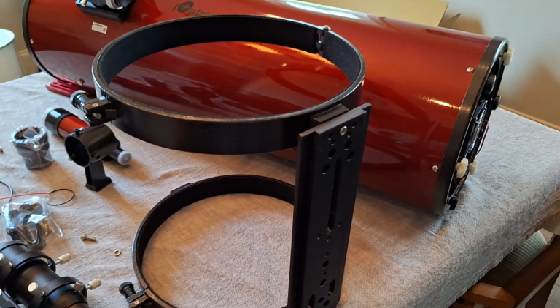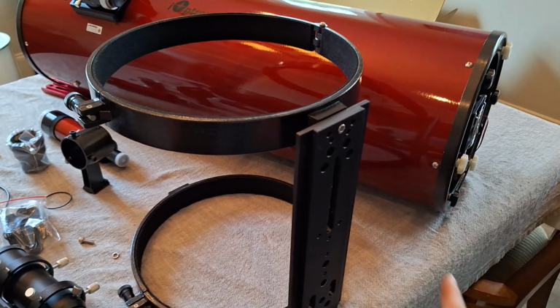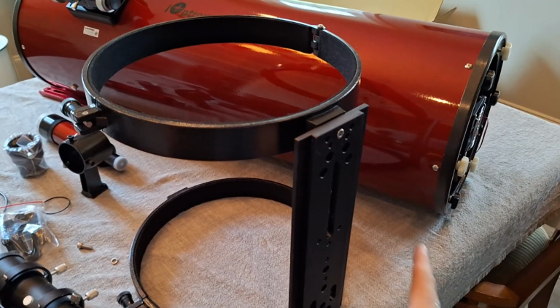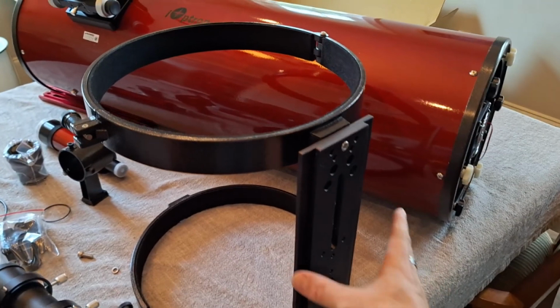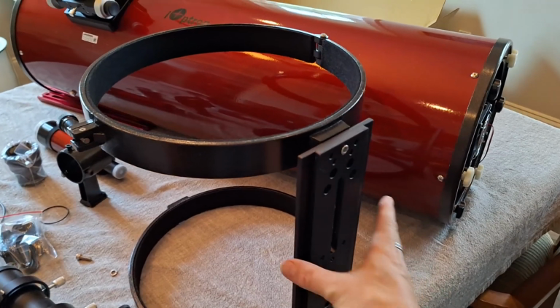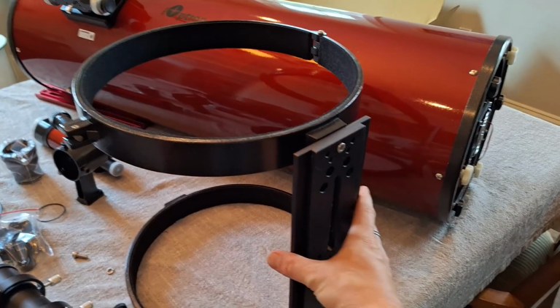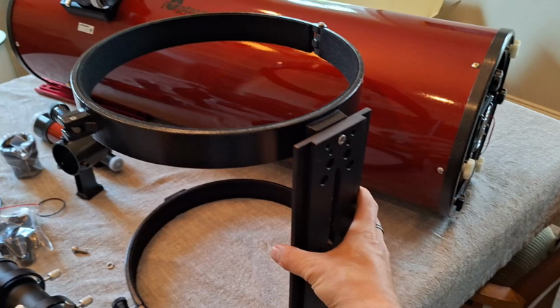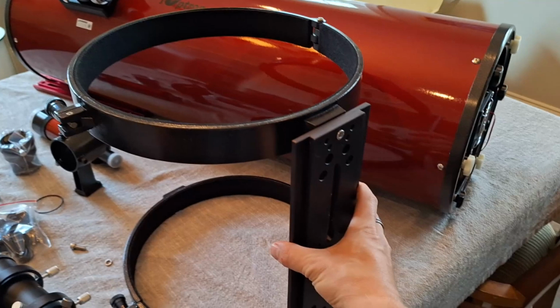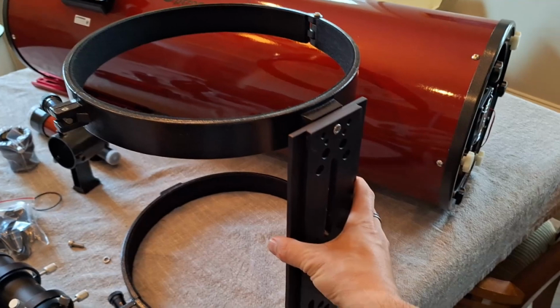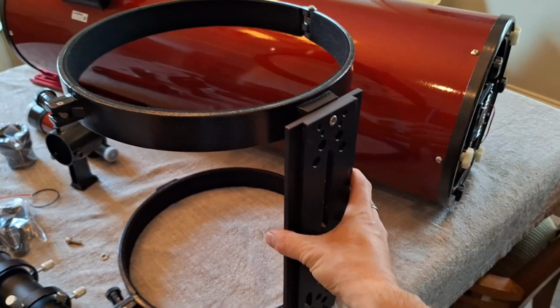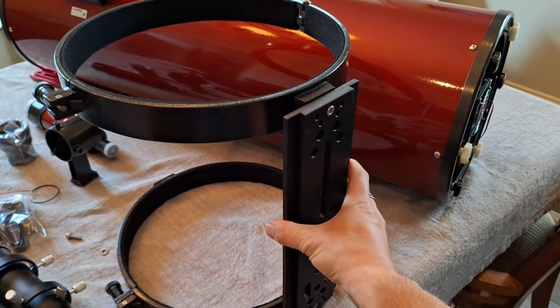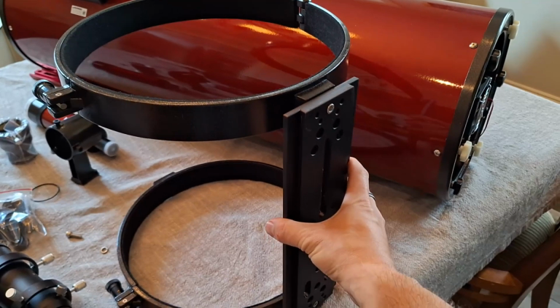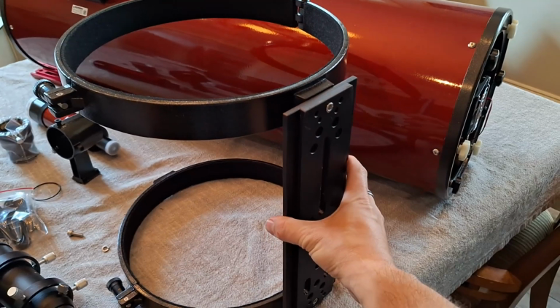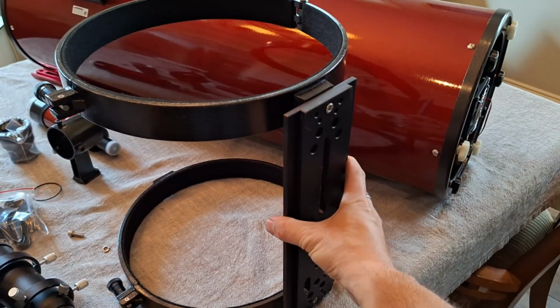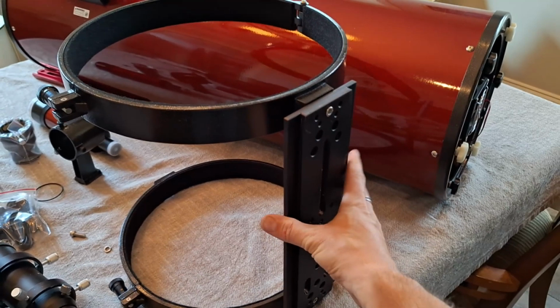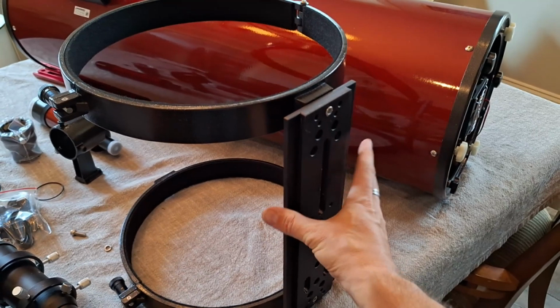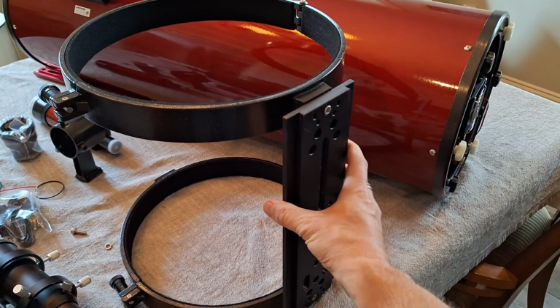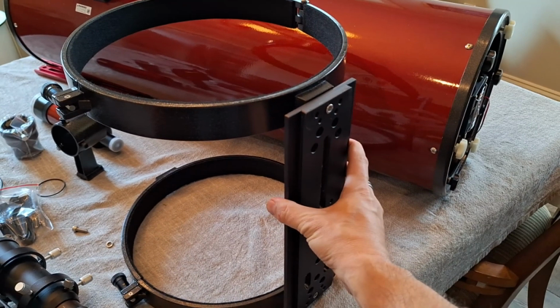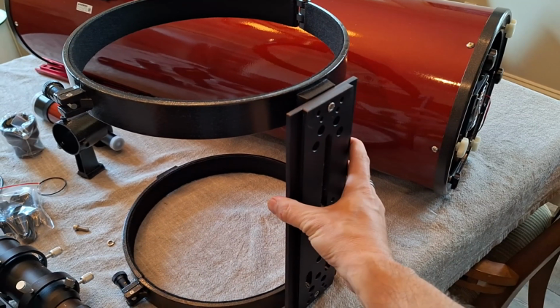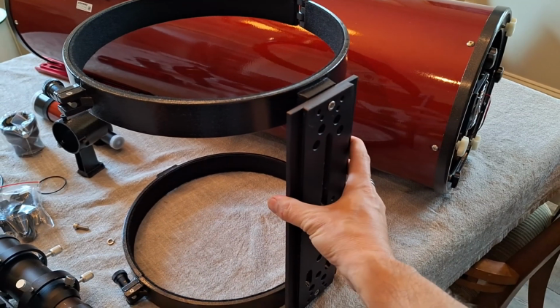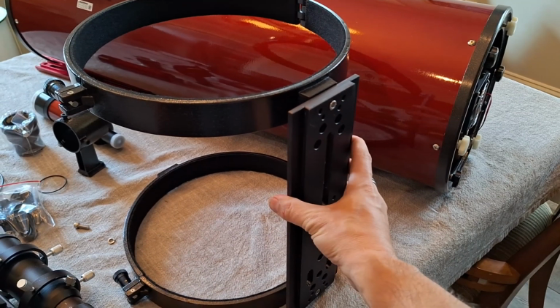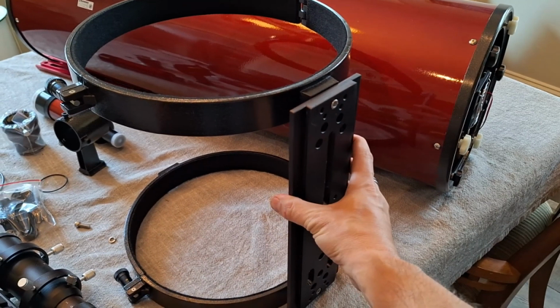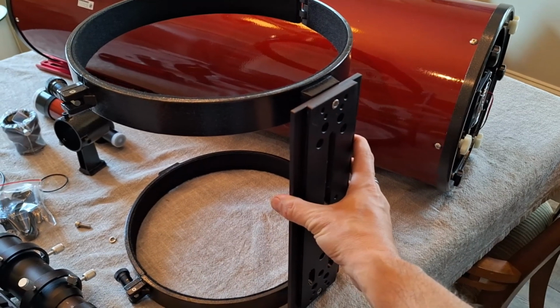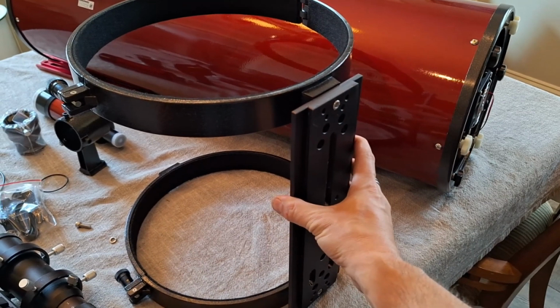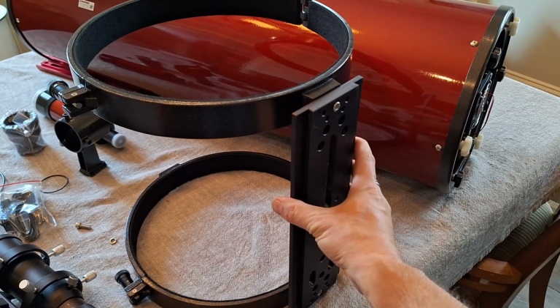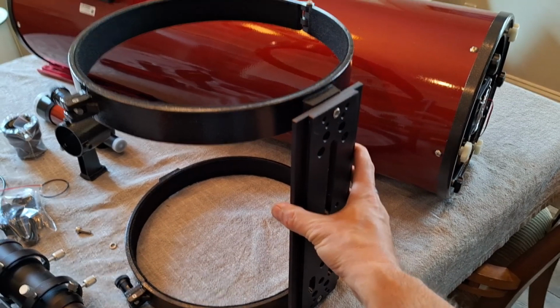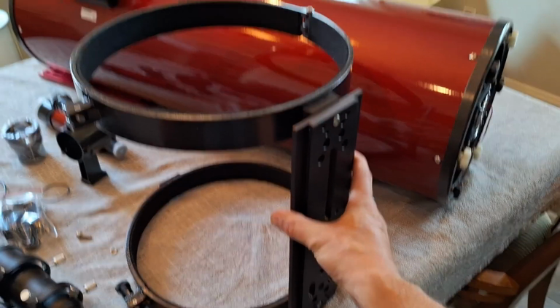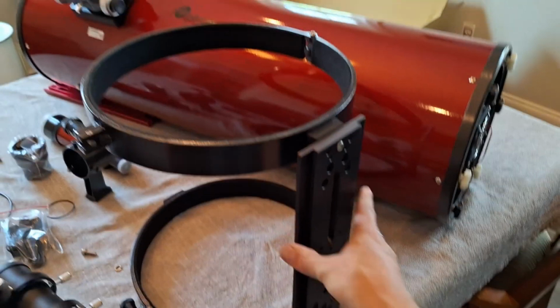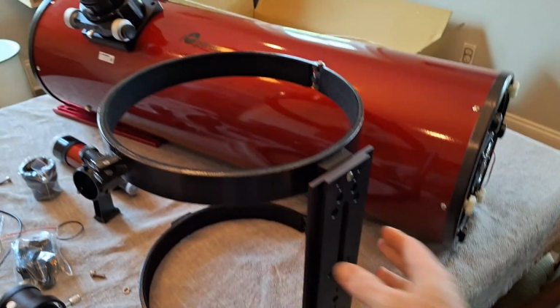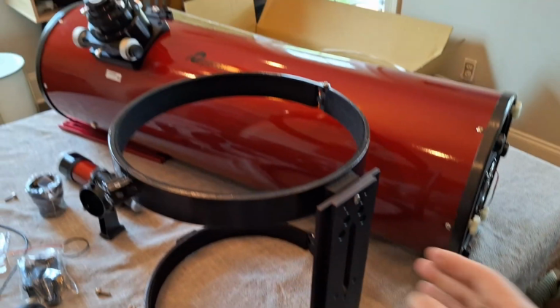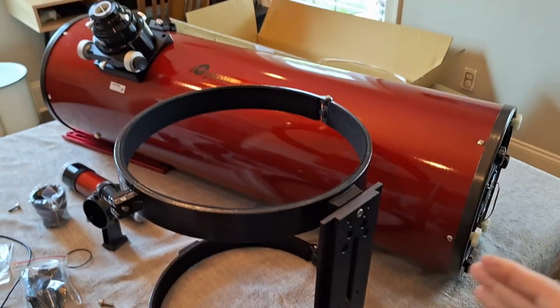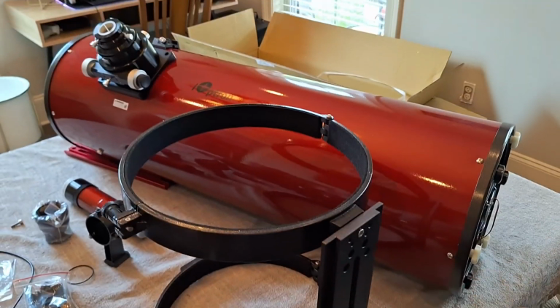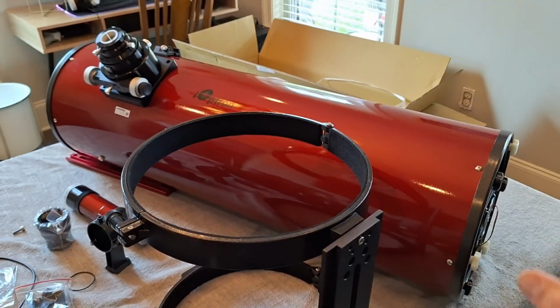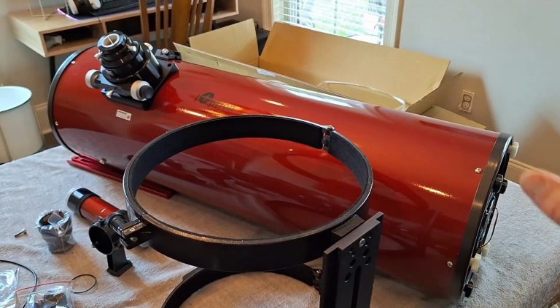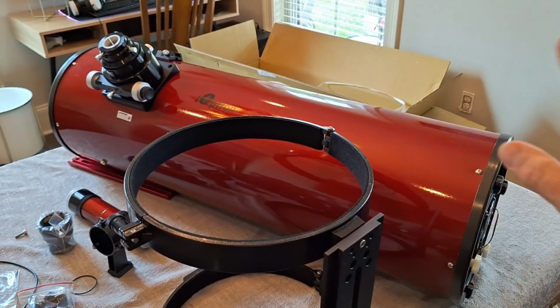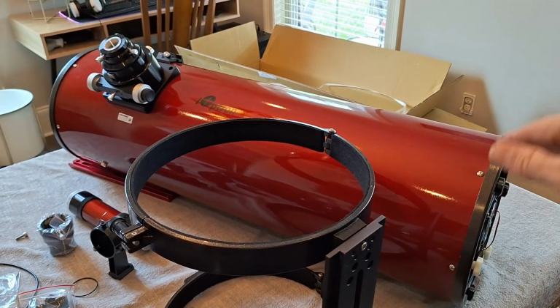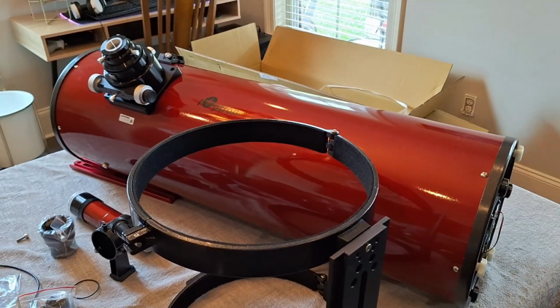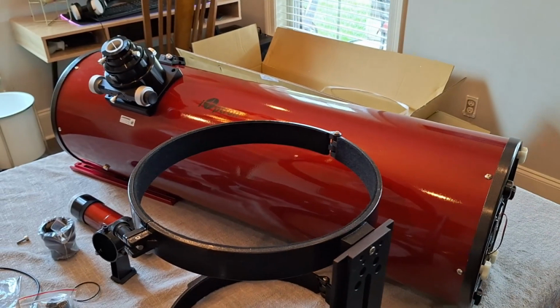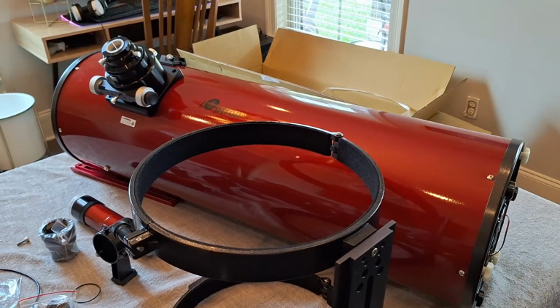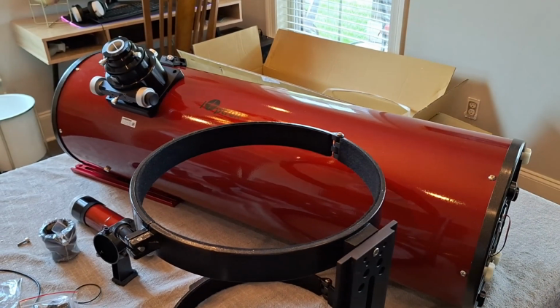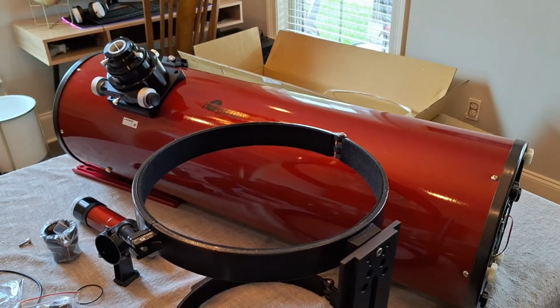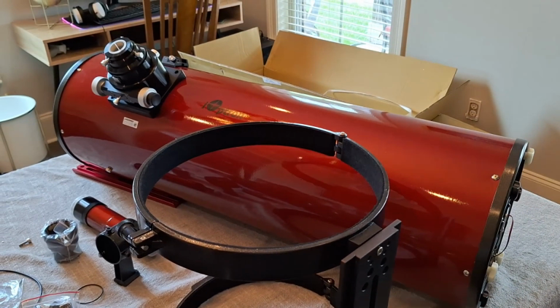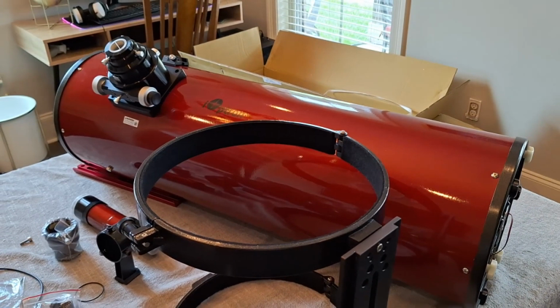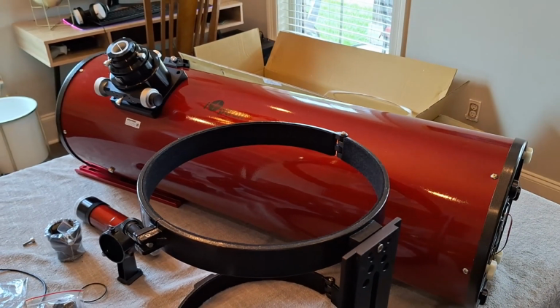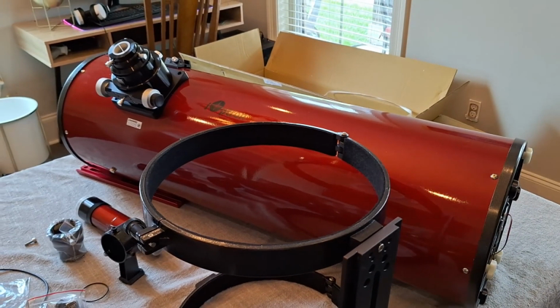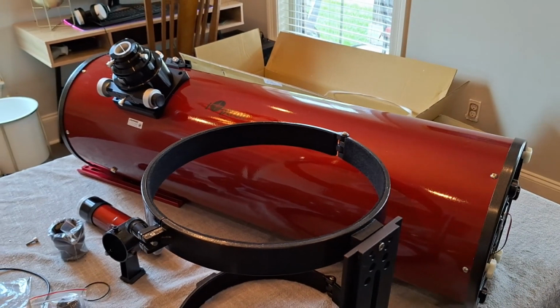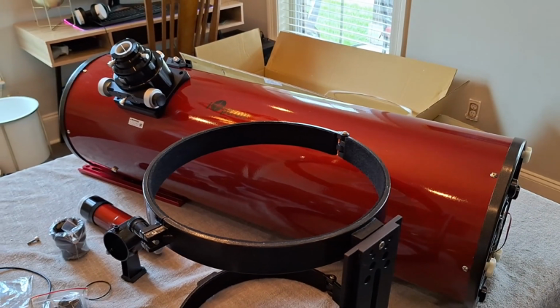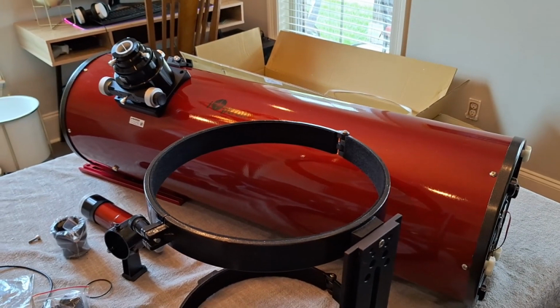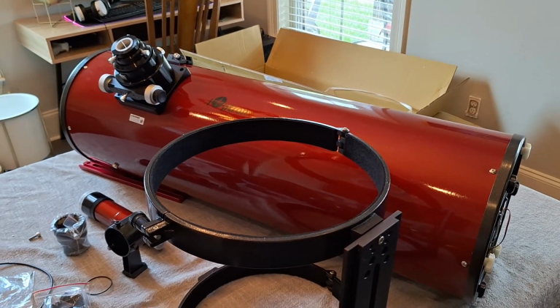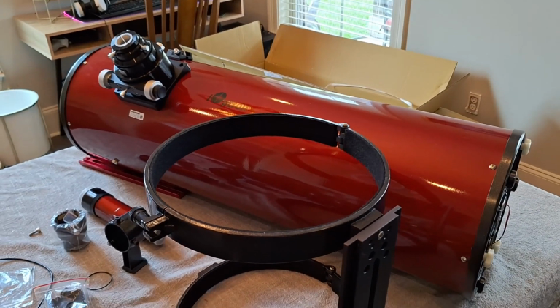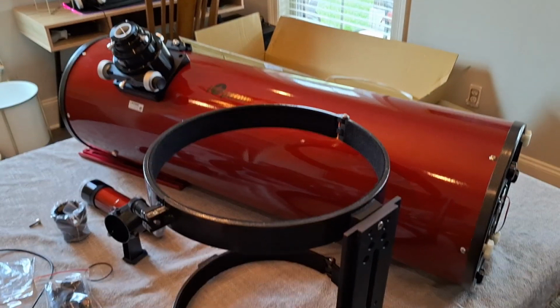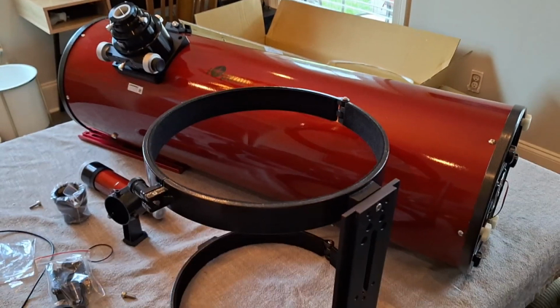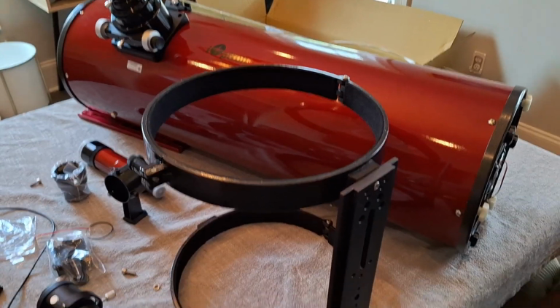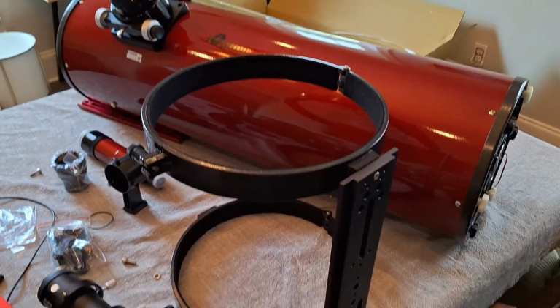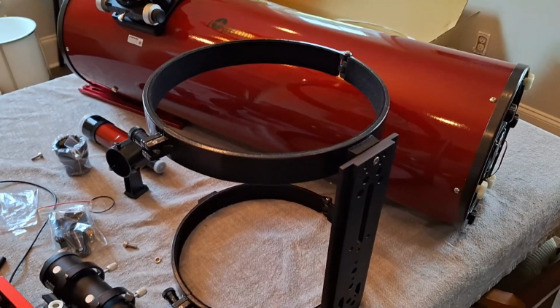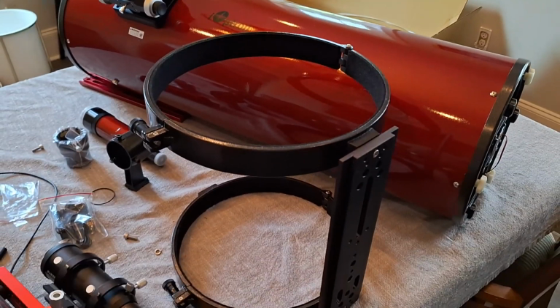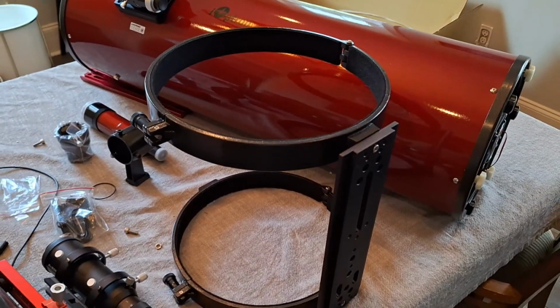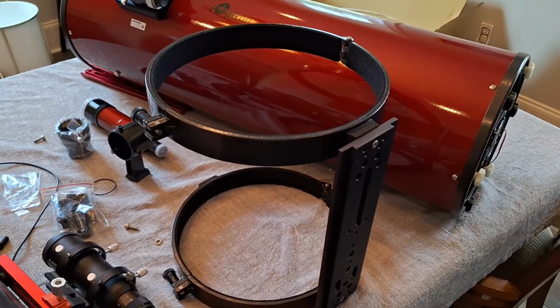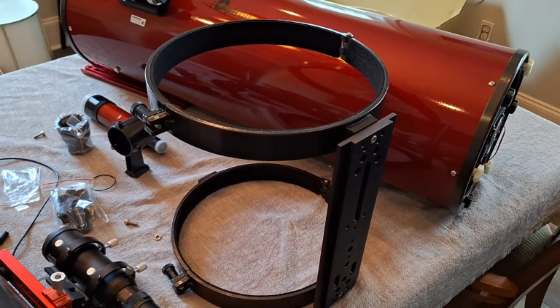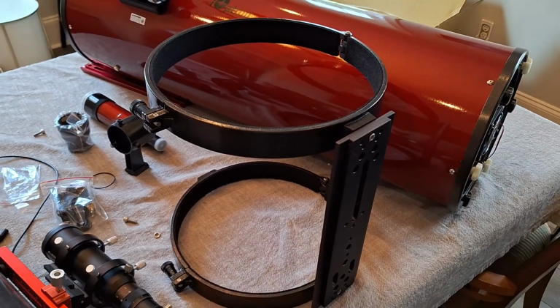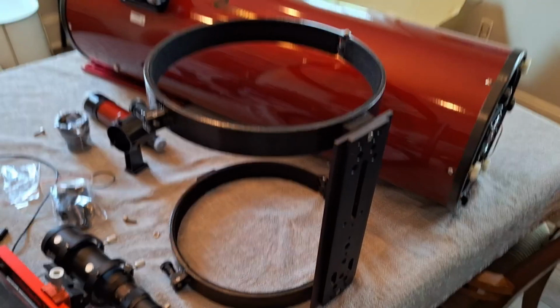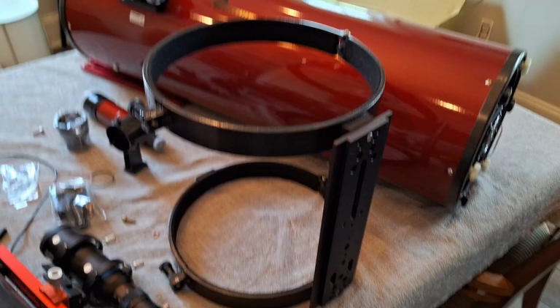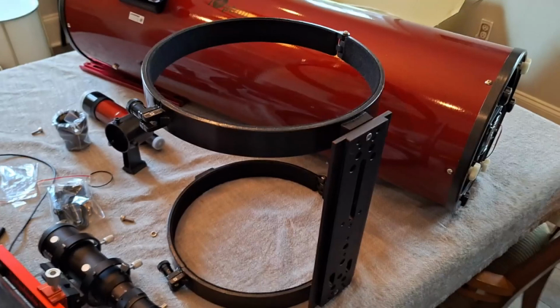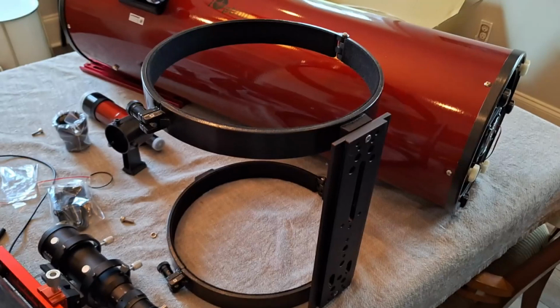I have the Losmandy D plate on, and now to get the OTA into the tube rings.